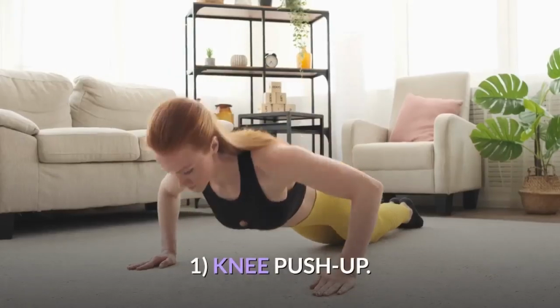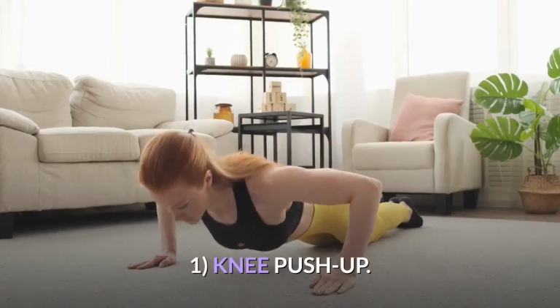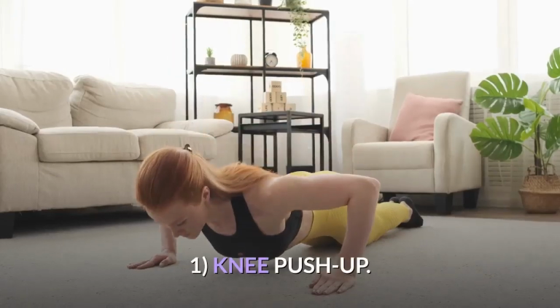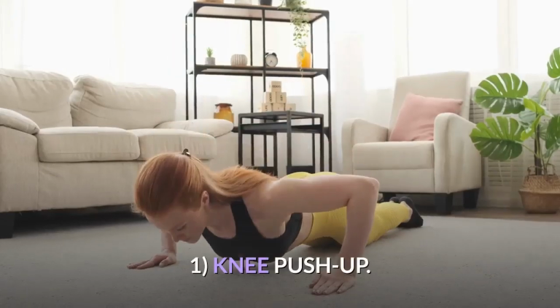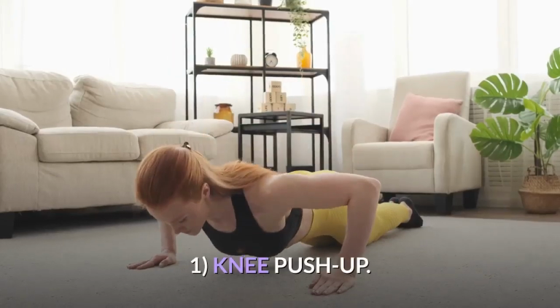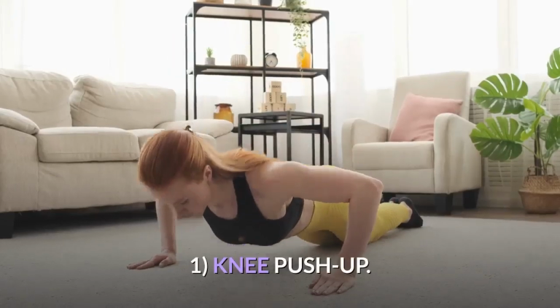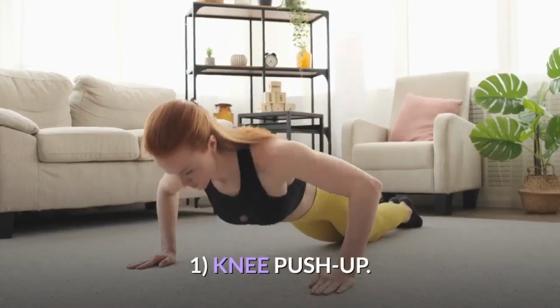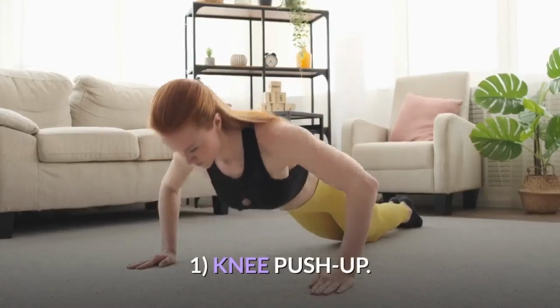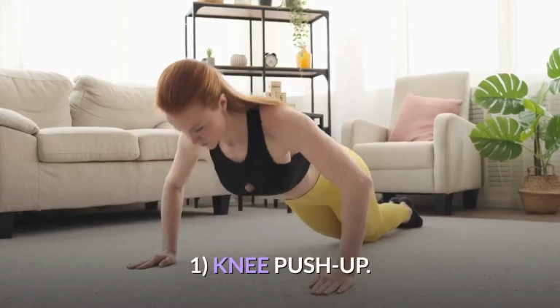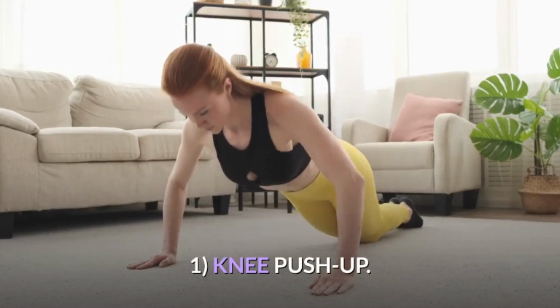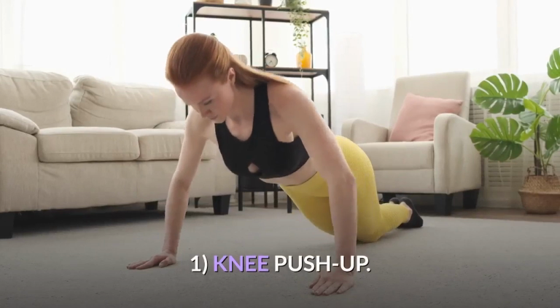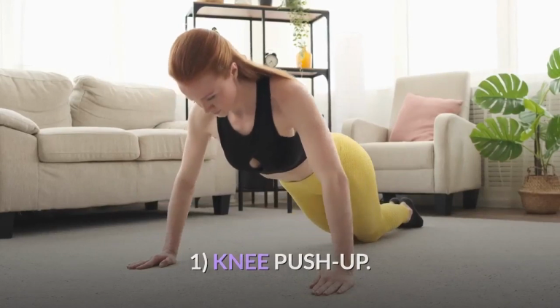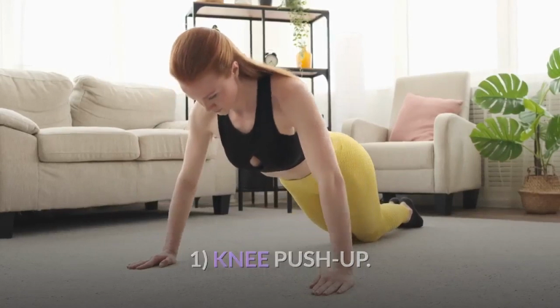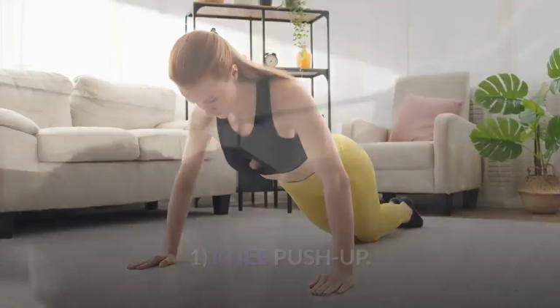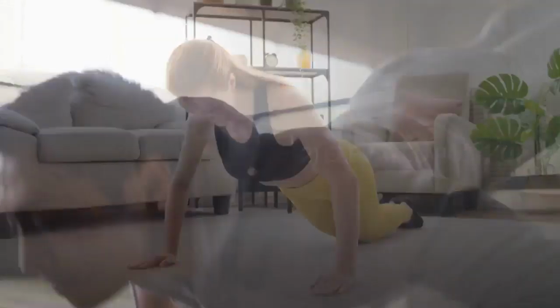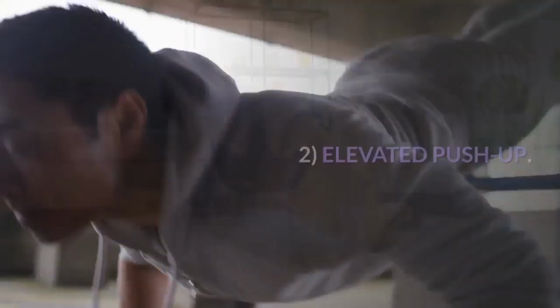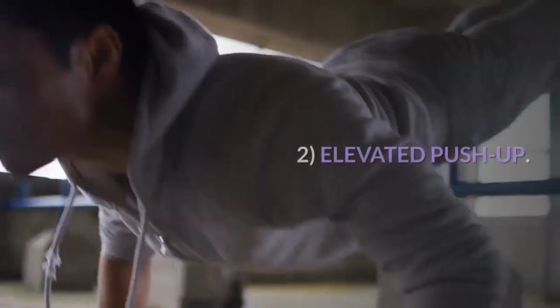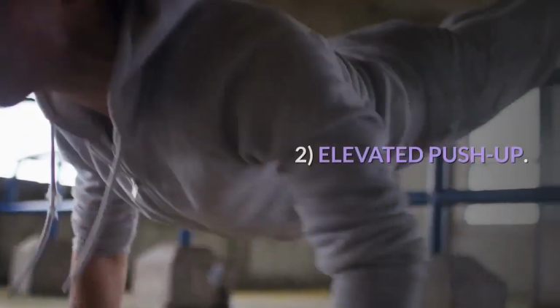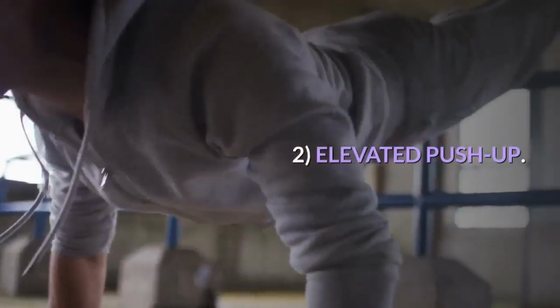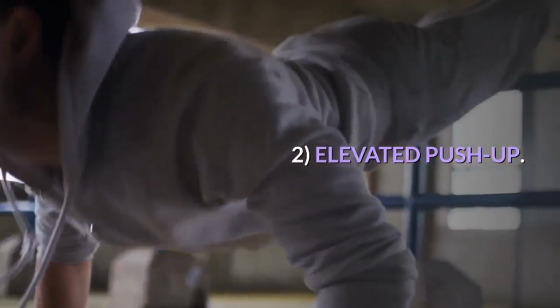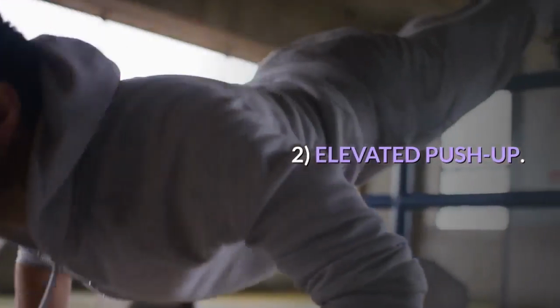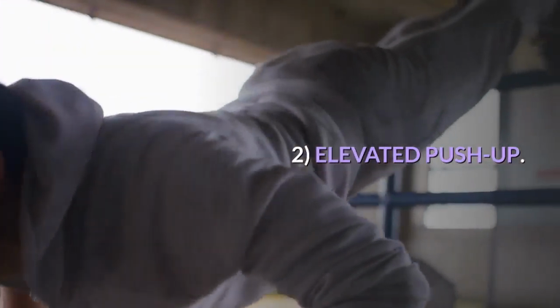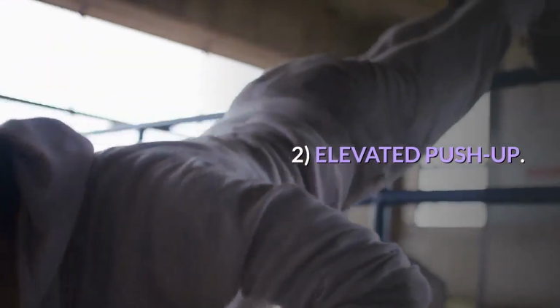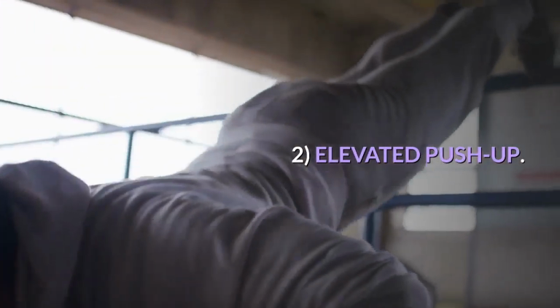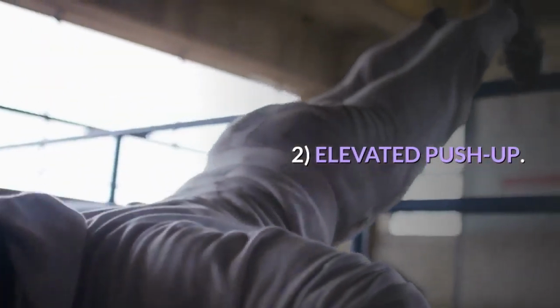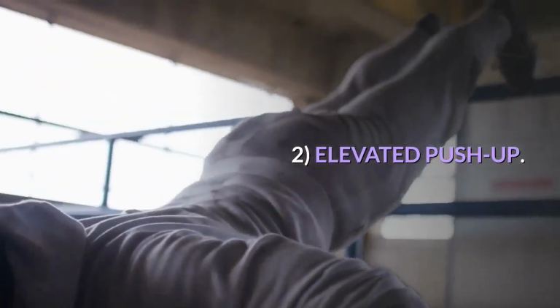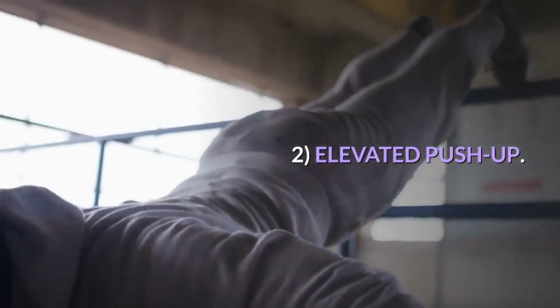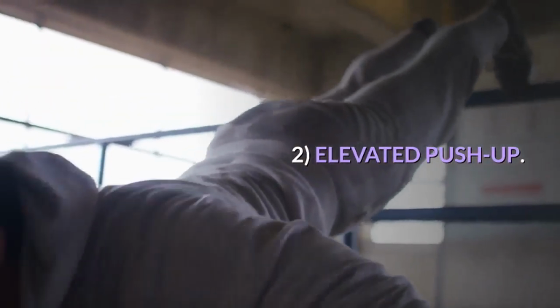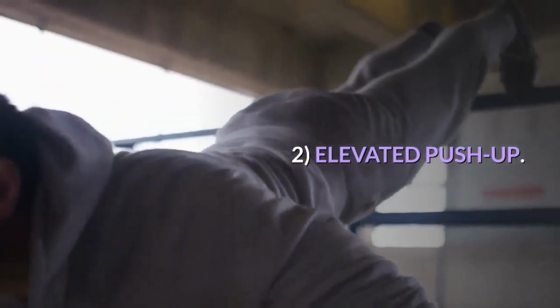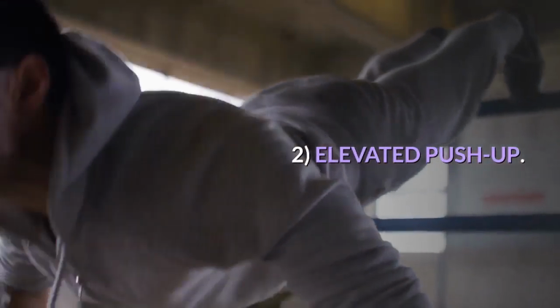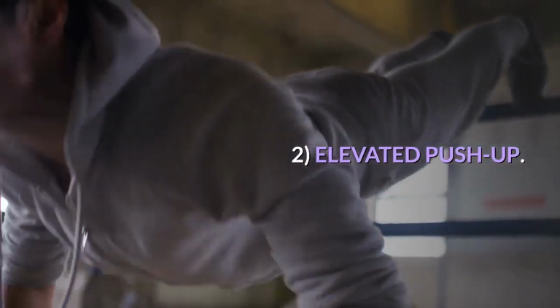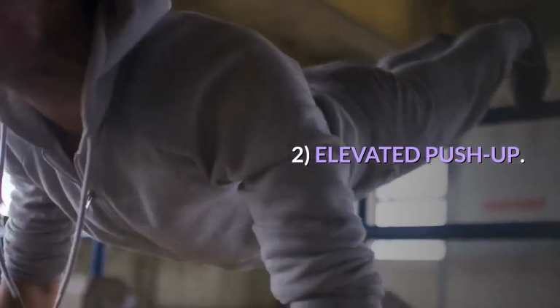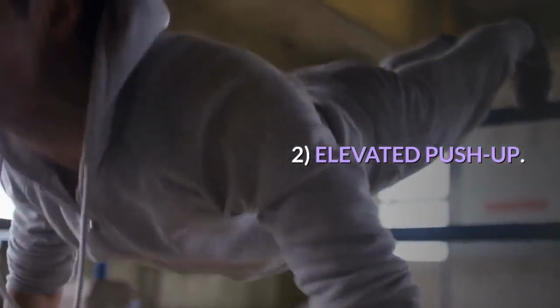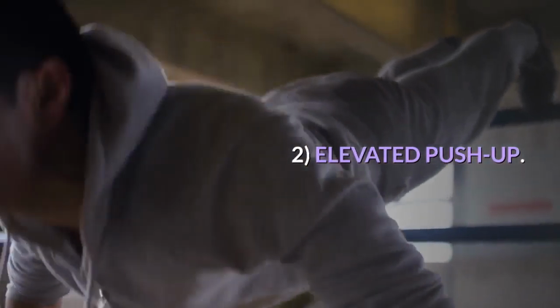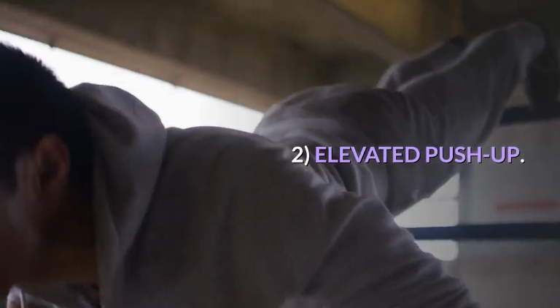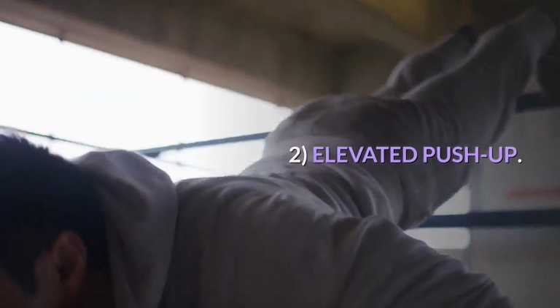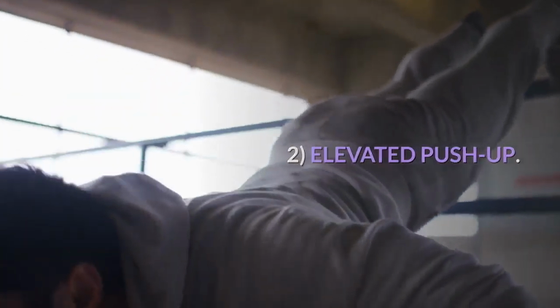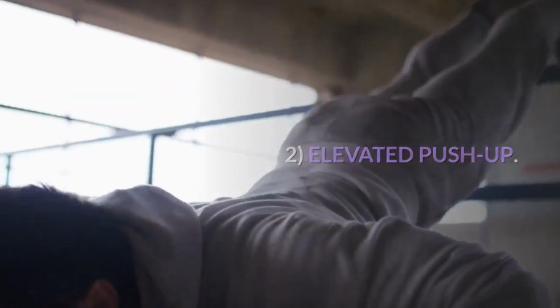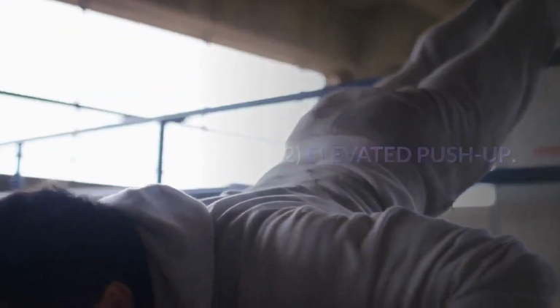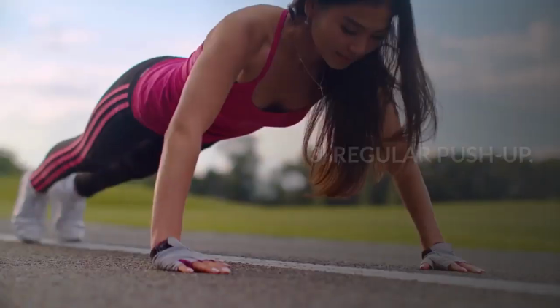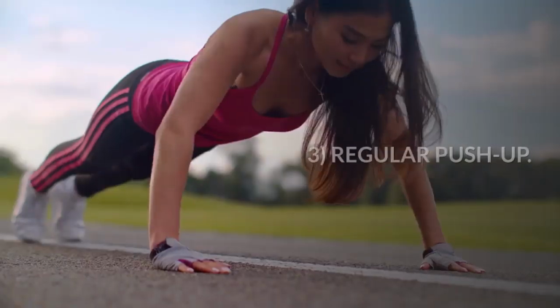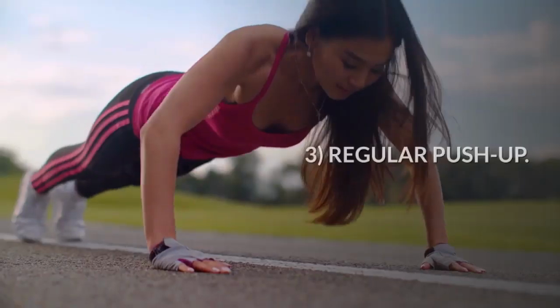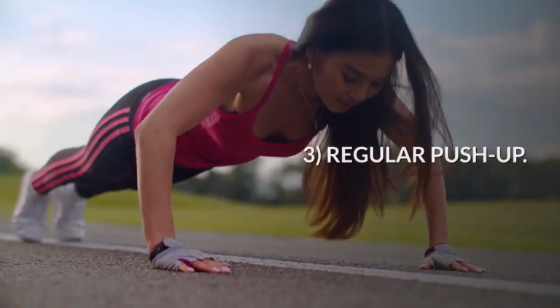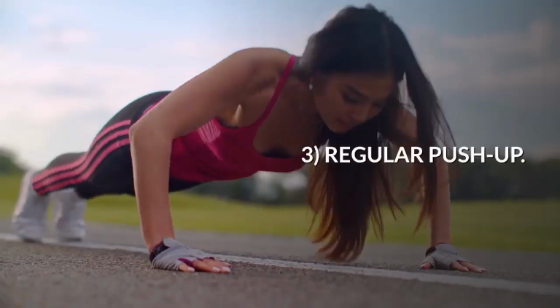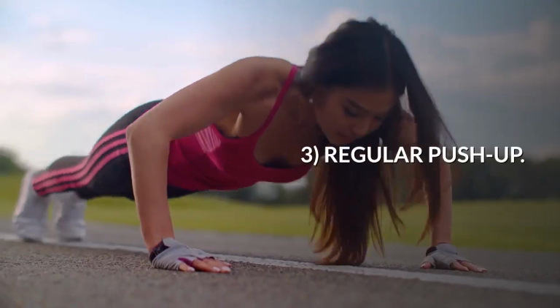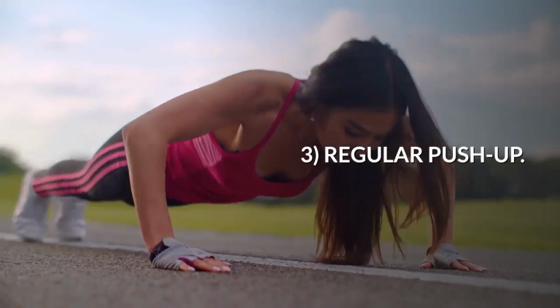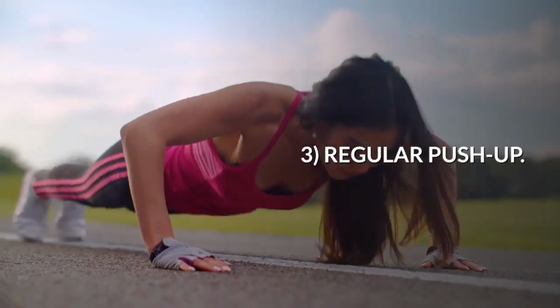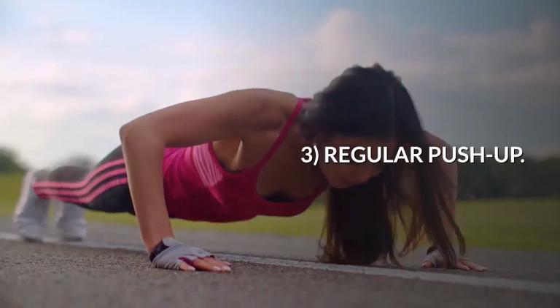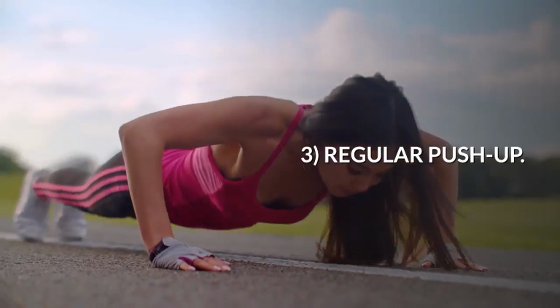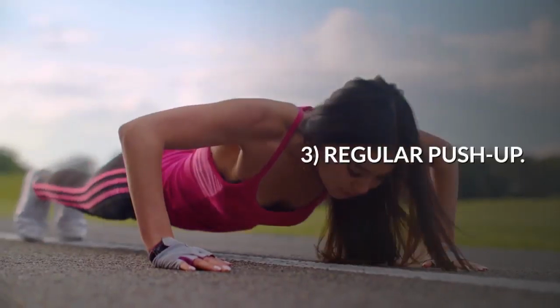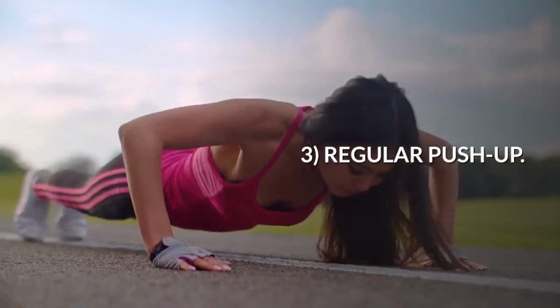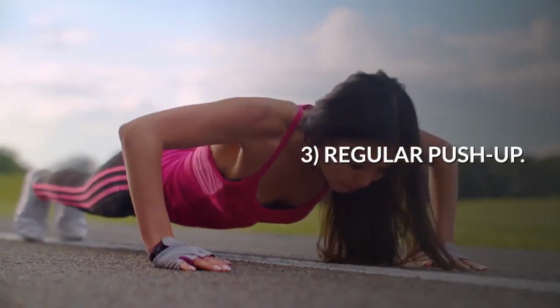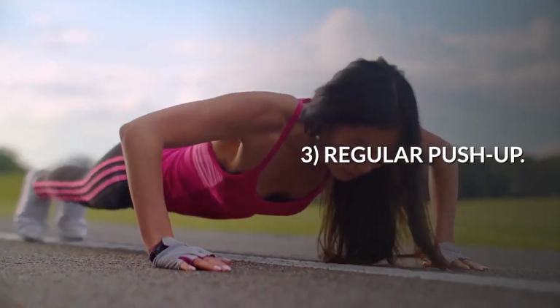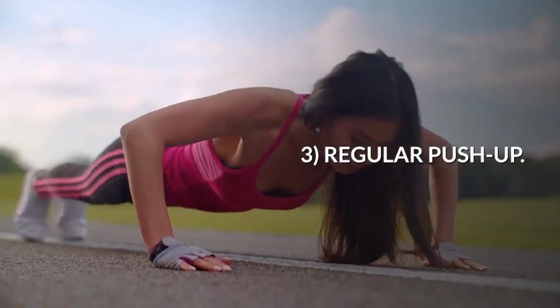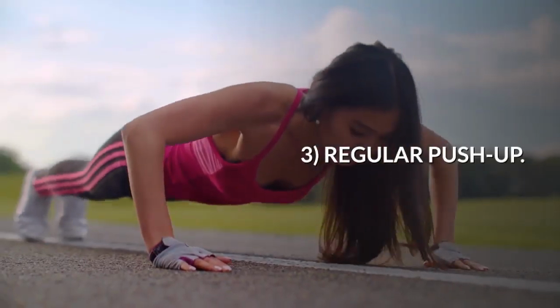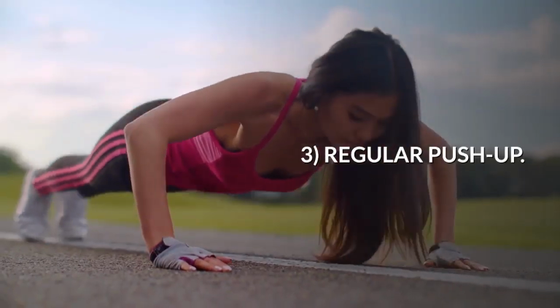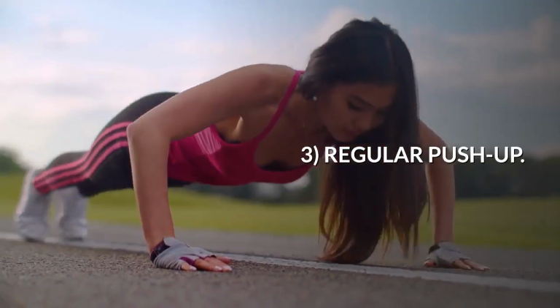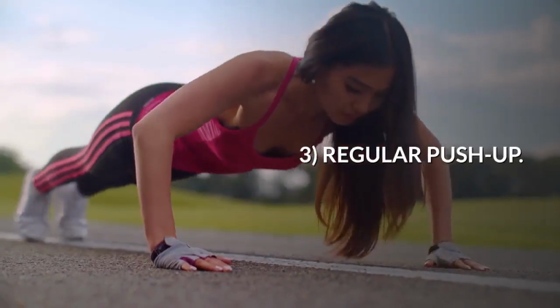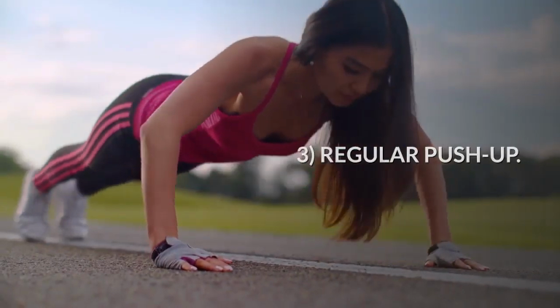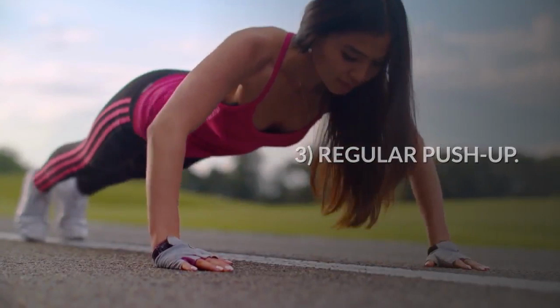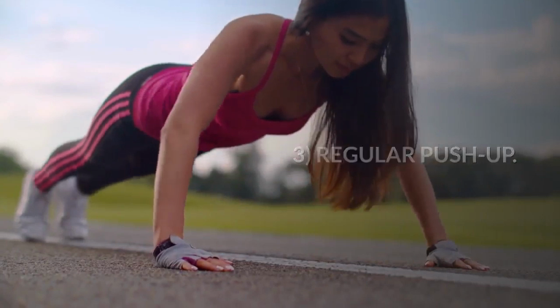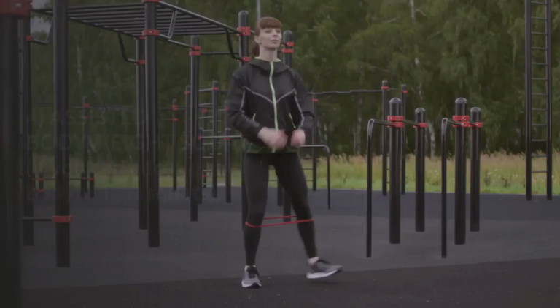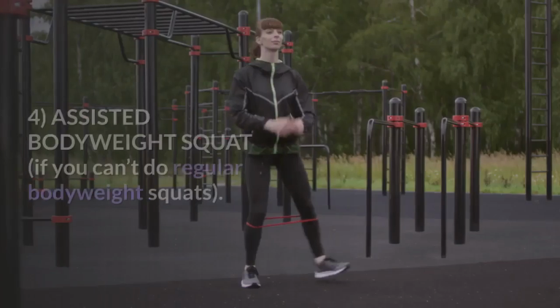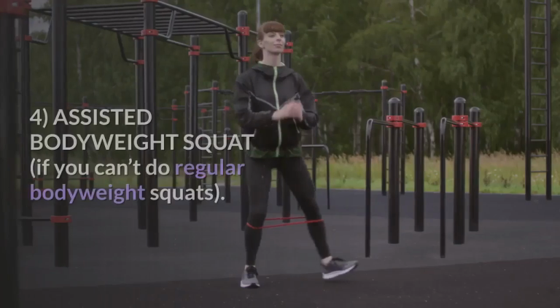1. Knee Push-Up. 2. Elevated Push-Up. 3. Regular Push-Up.